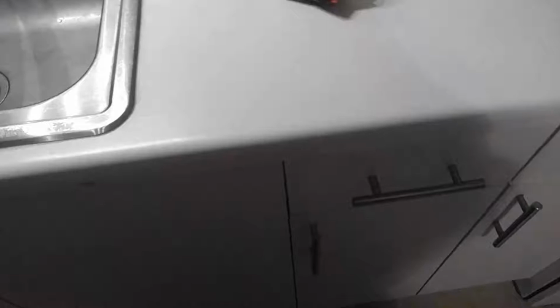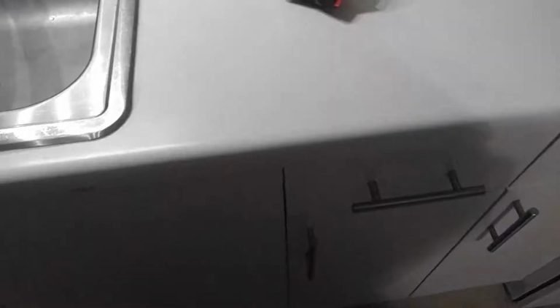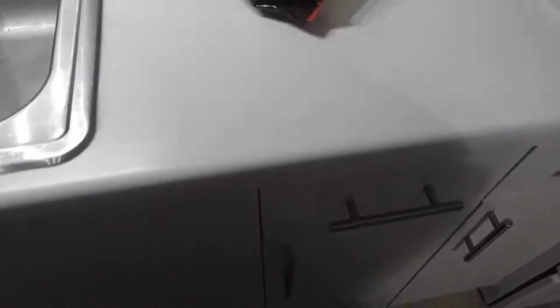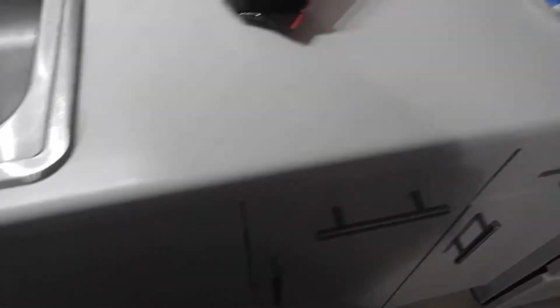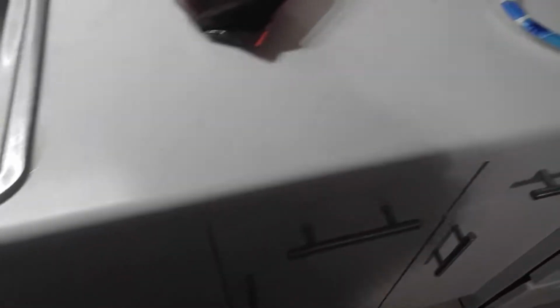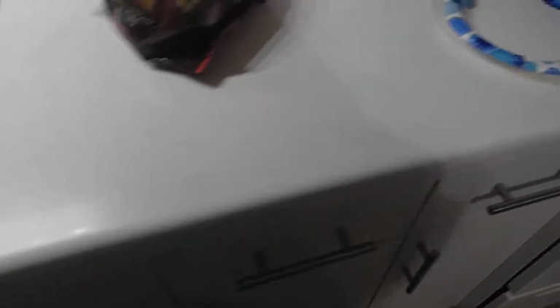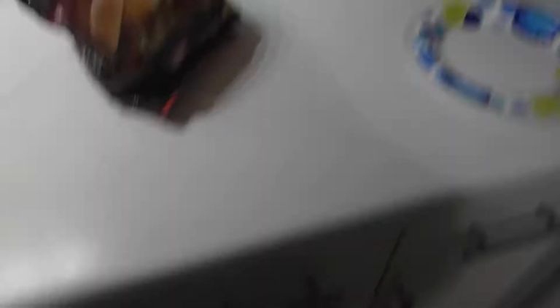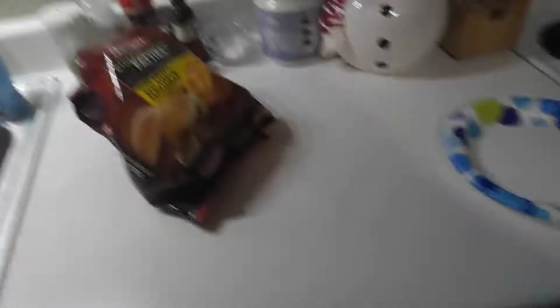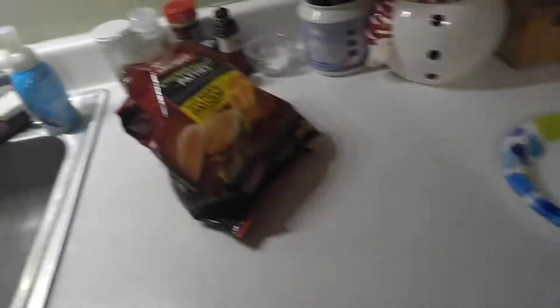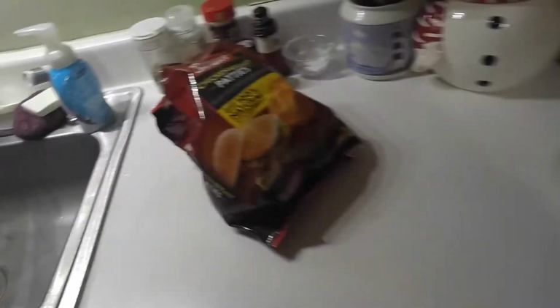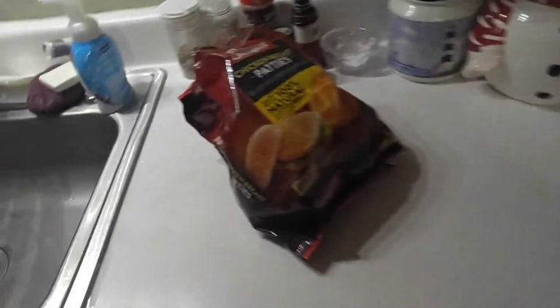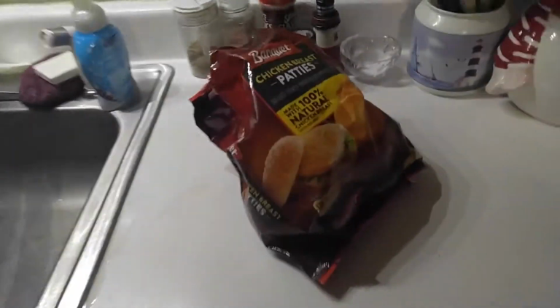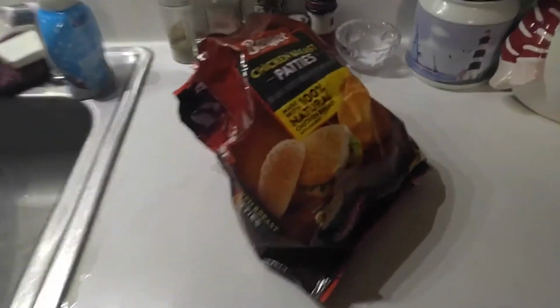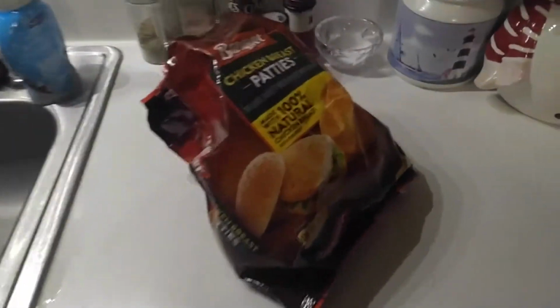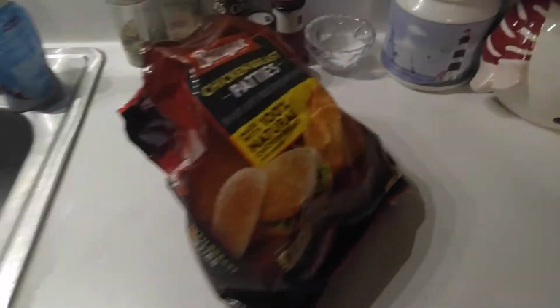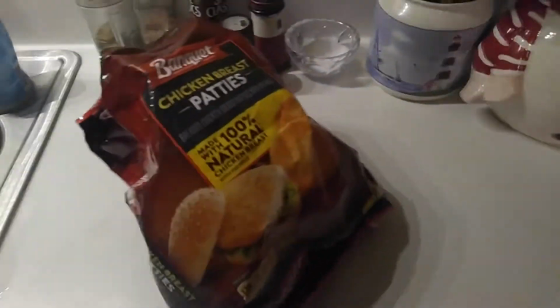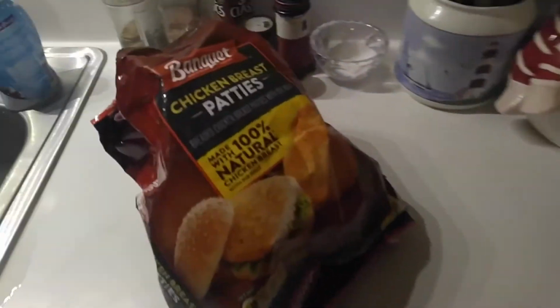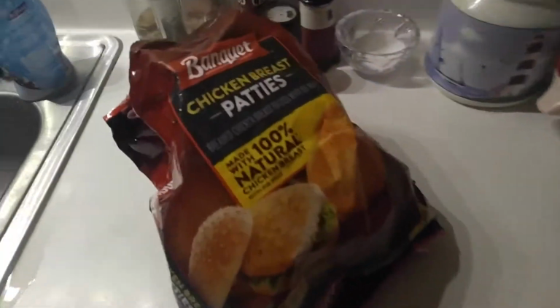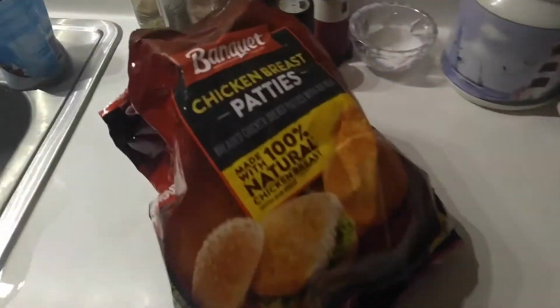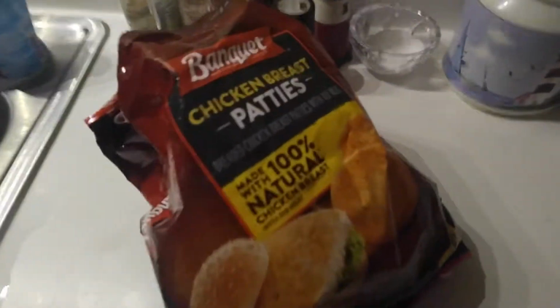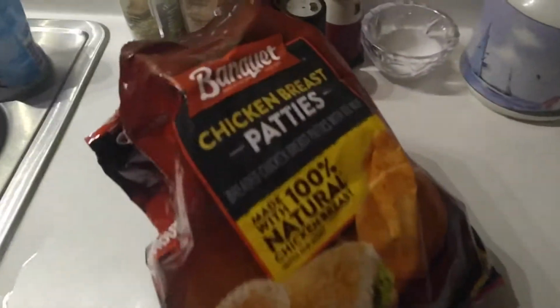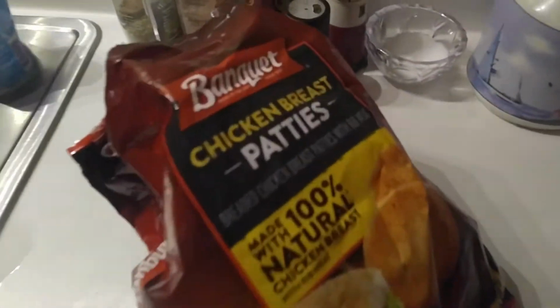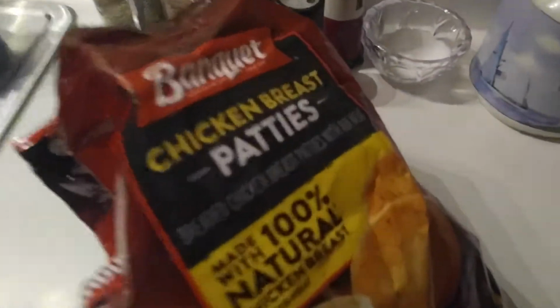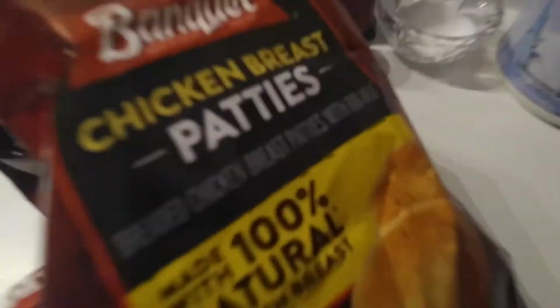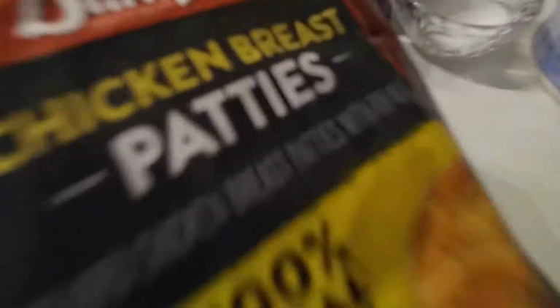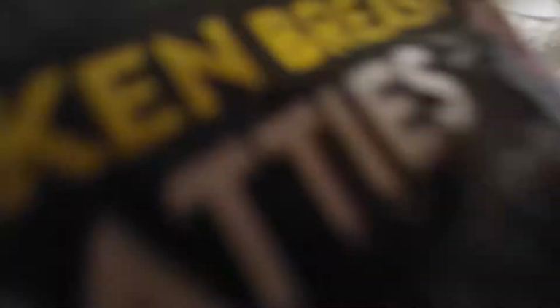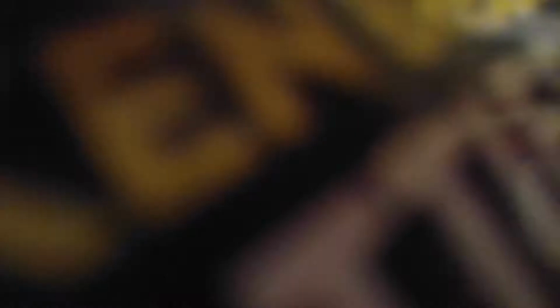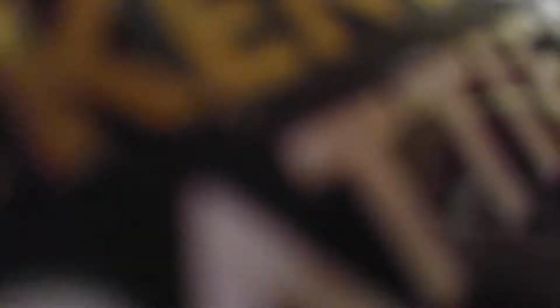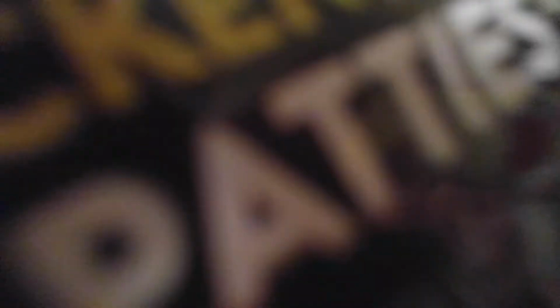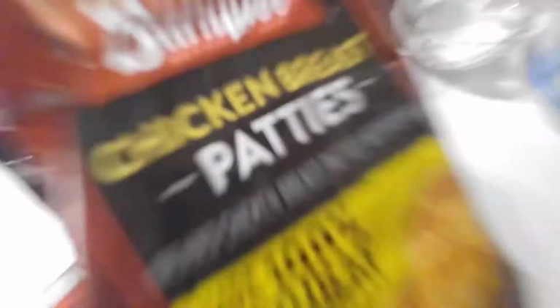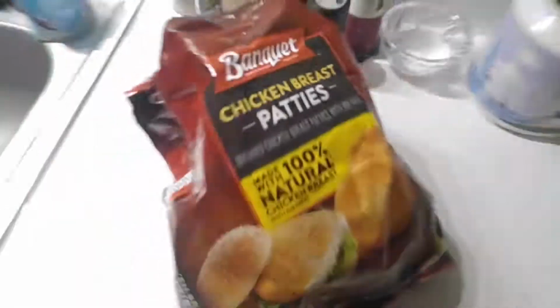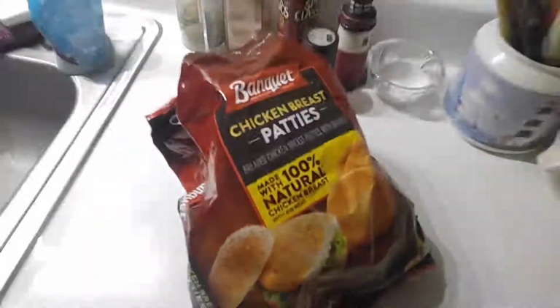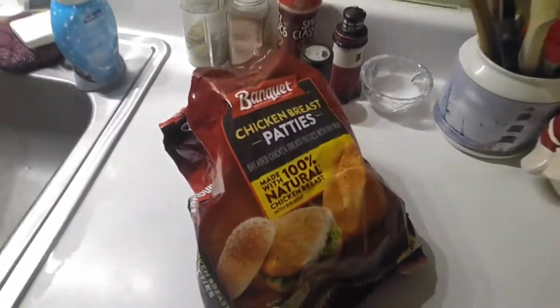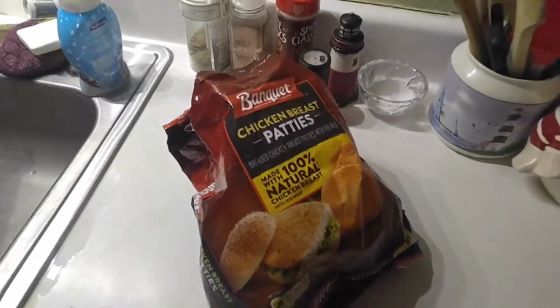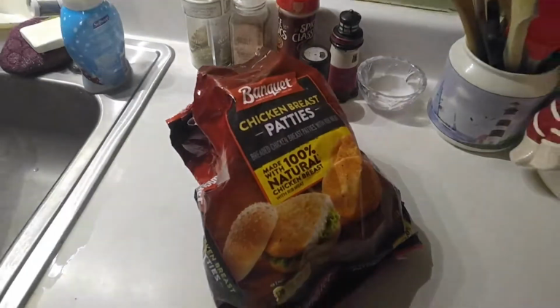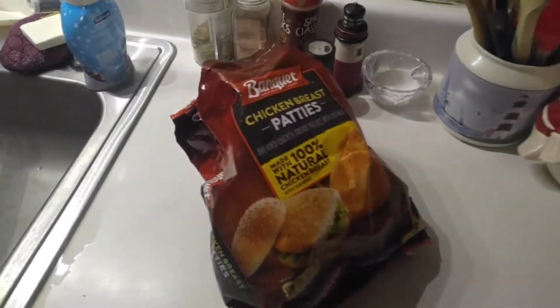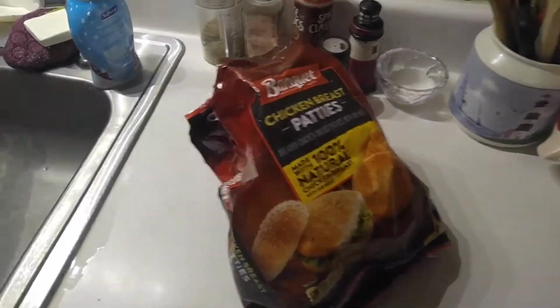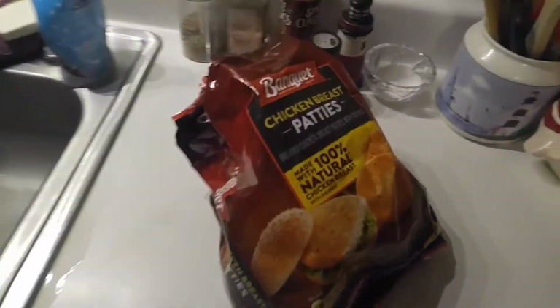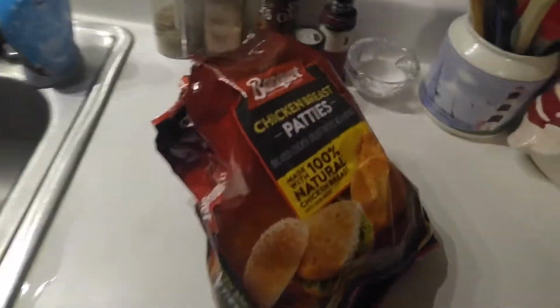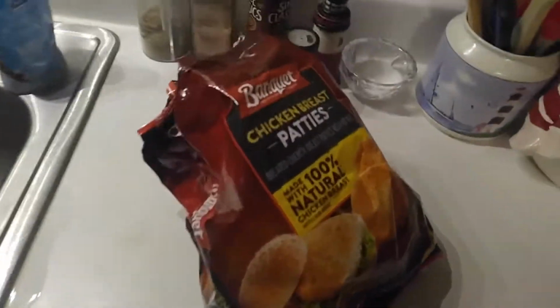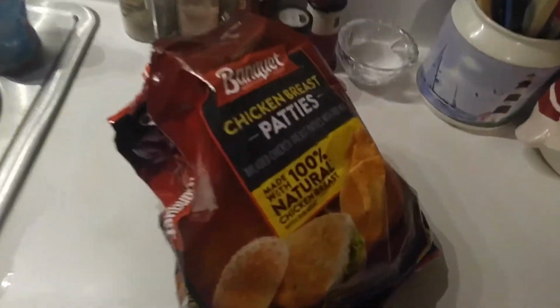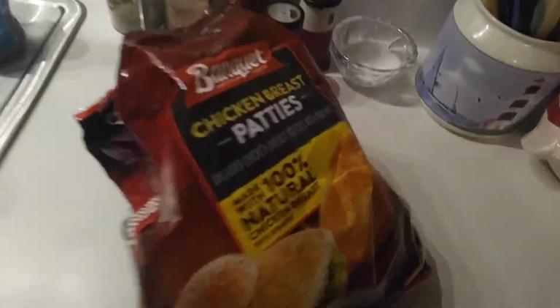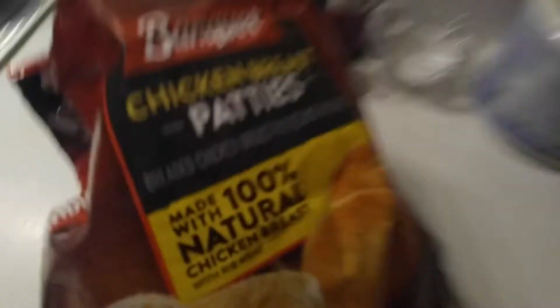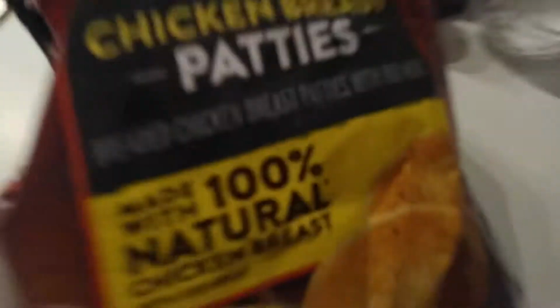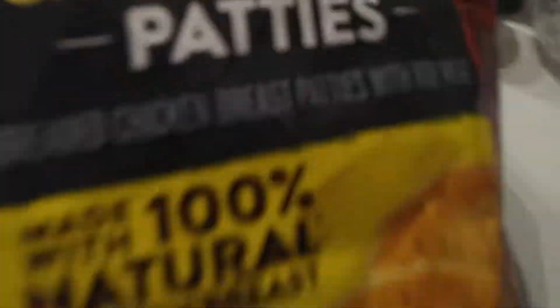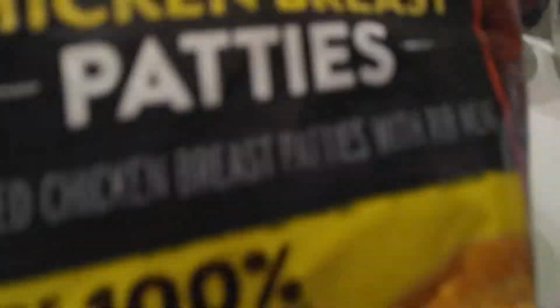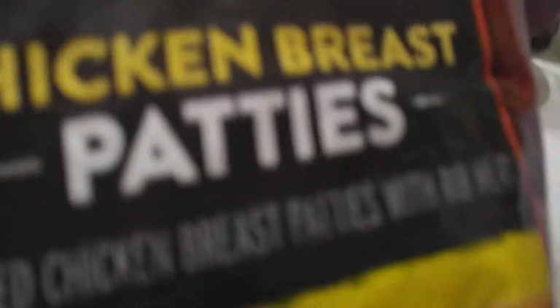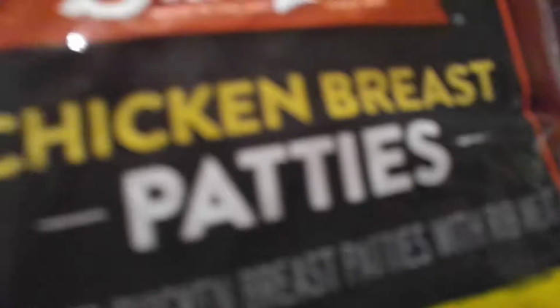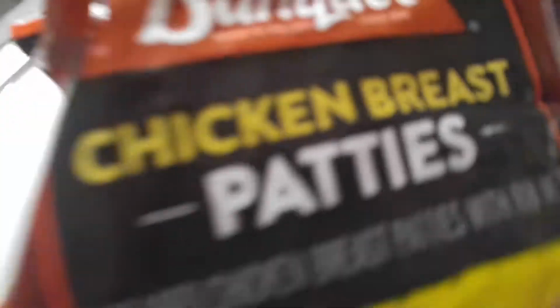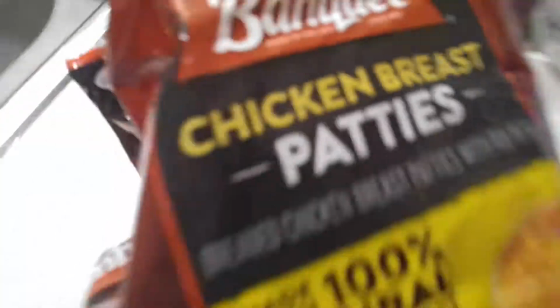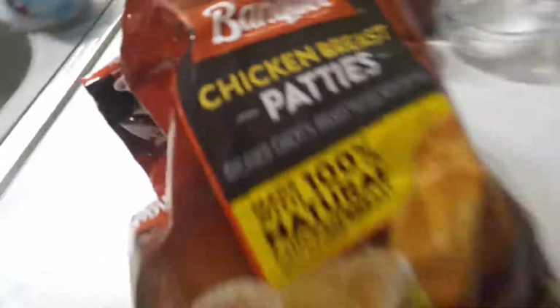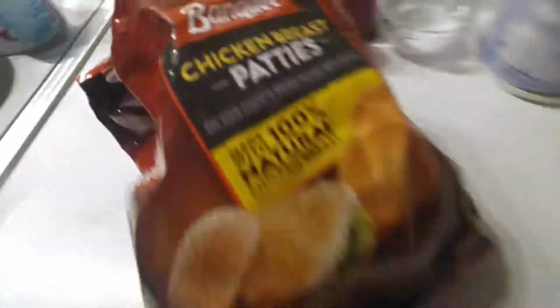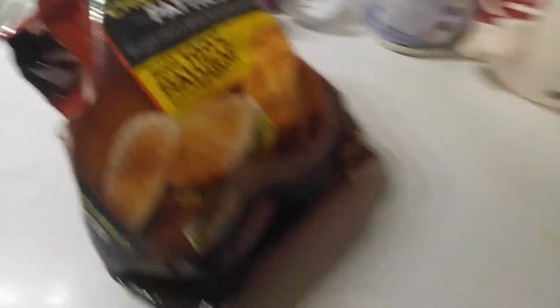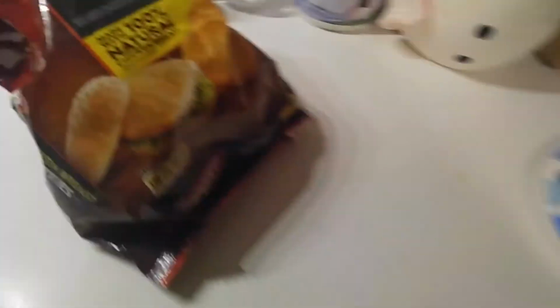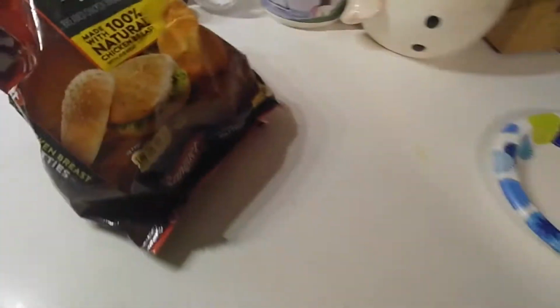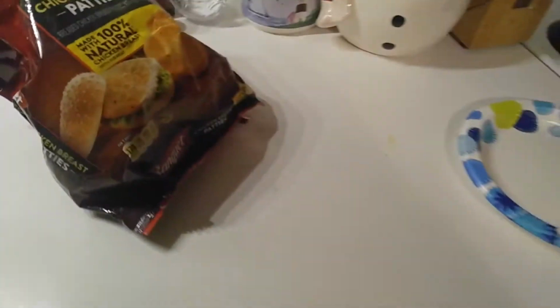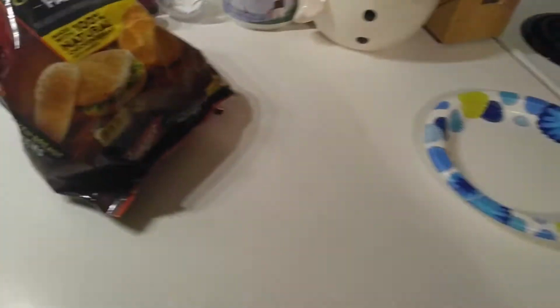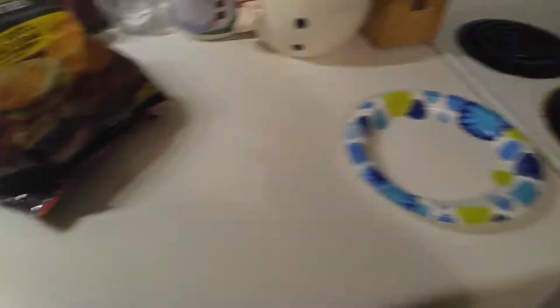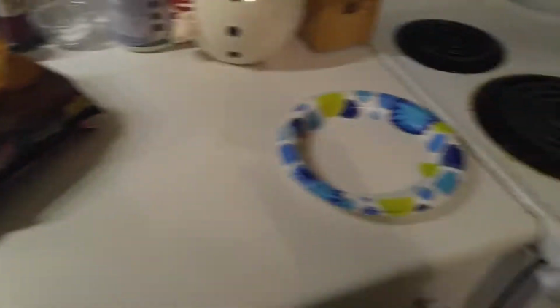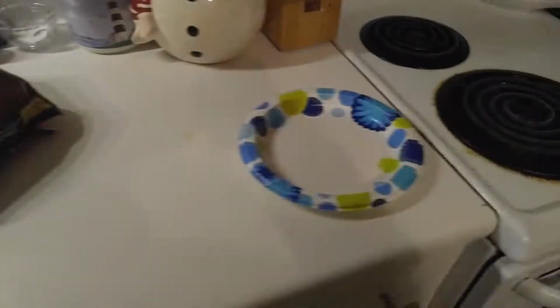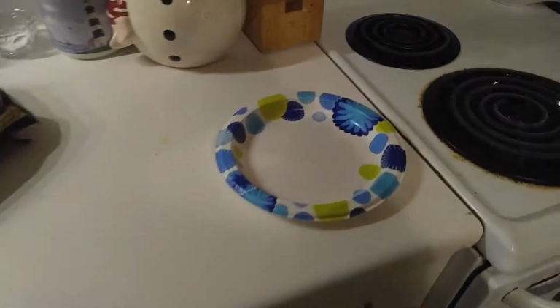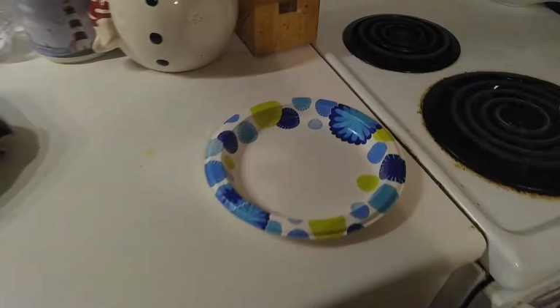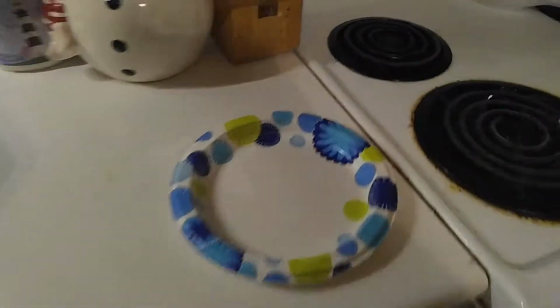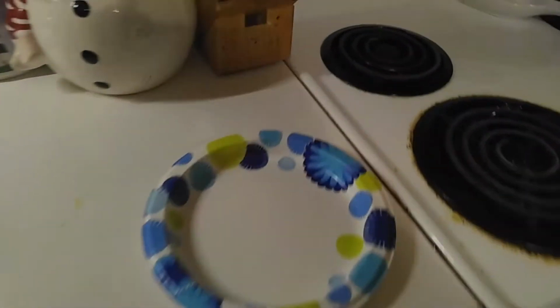Alright, so today I'm making chicken nuggets for my brother. Yeah, chicken nuggets. Let's begin.